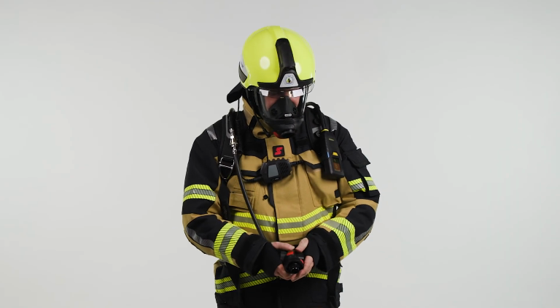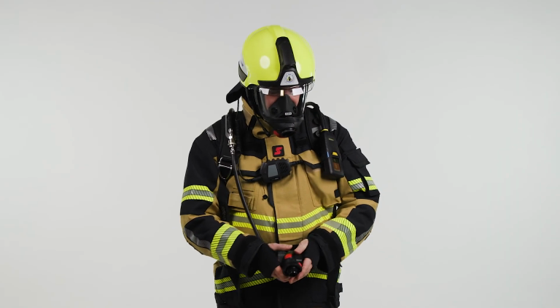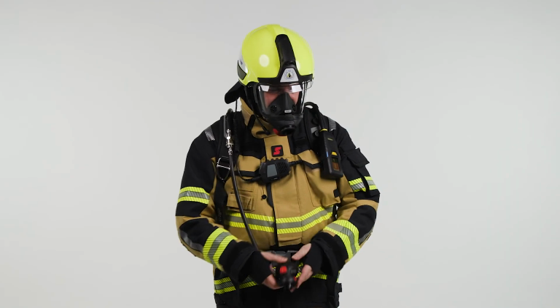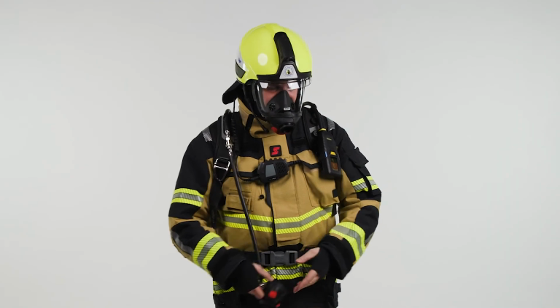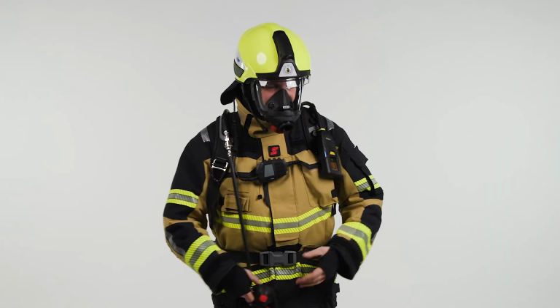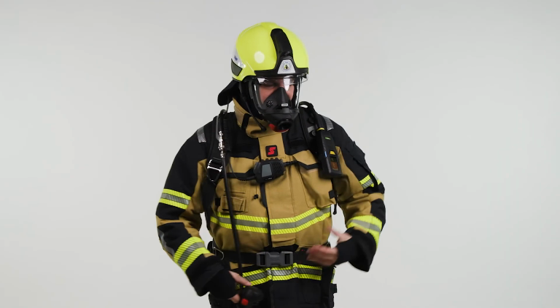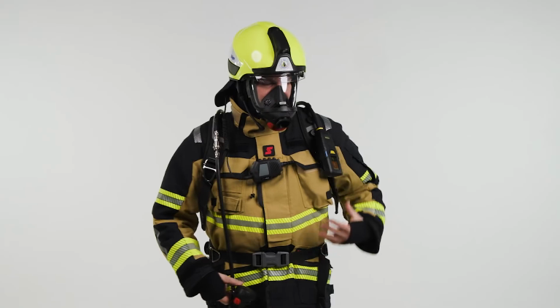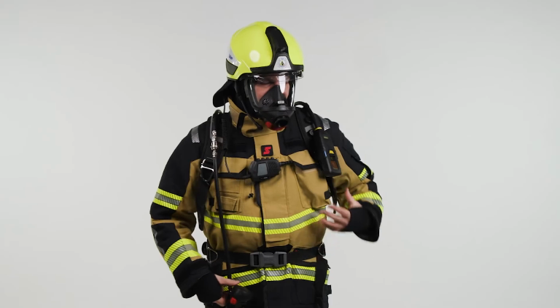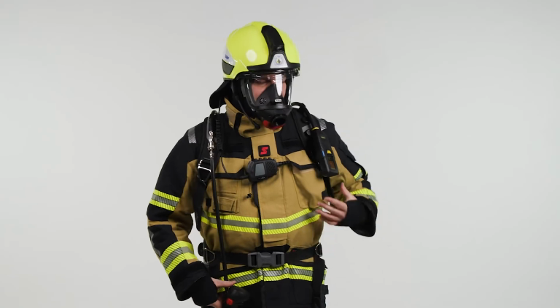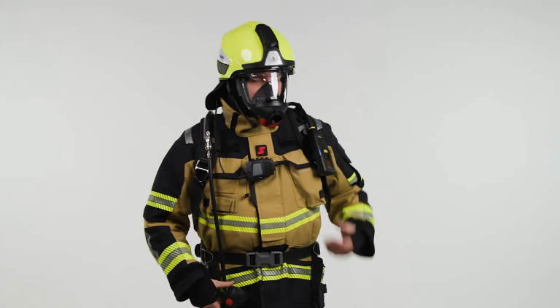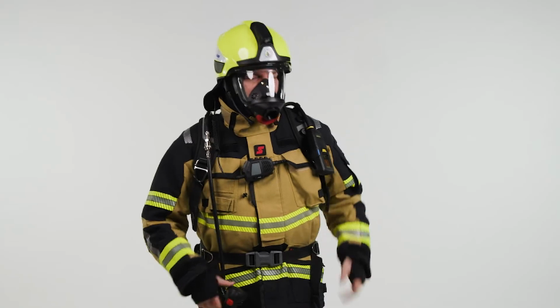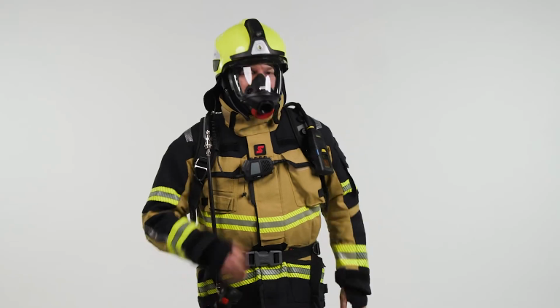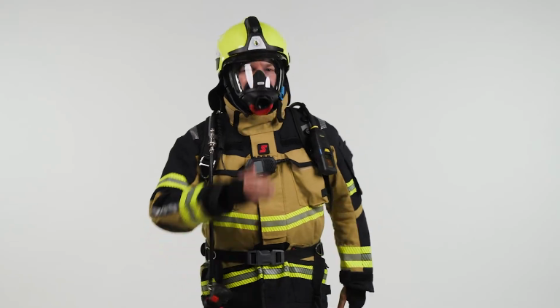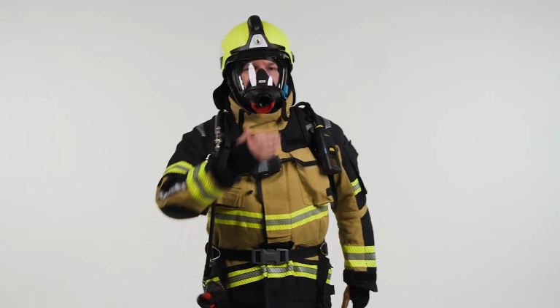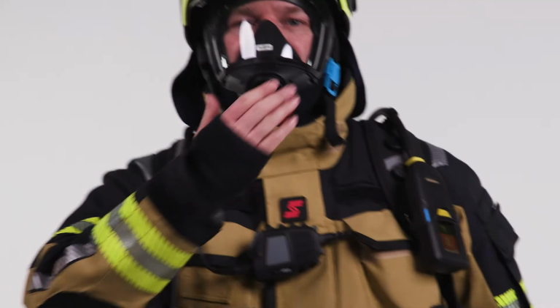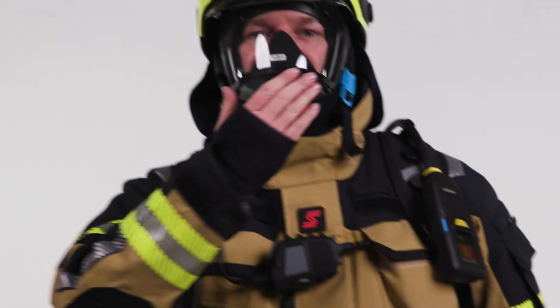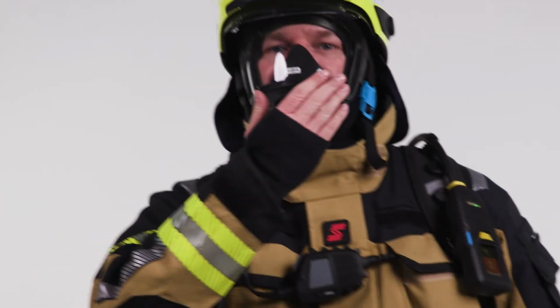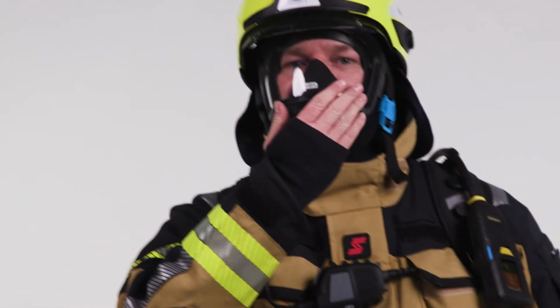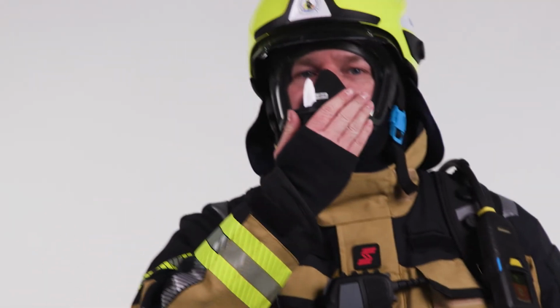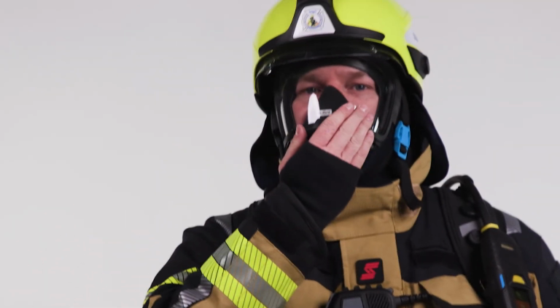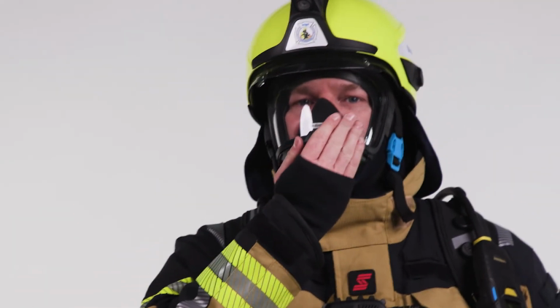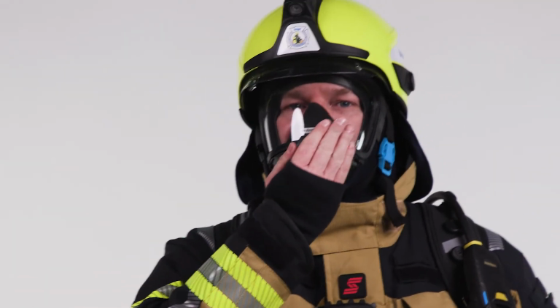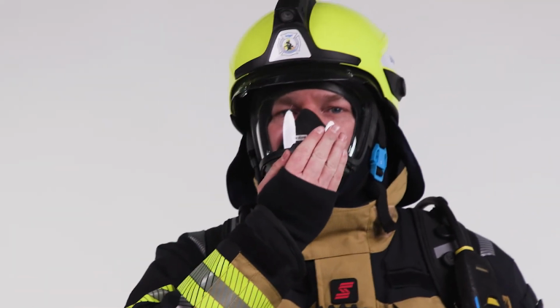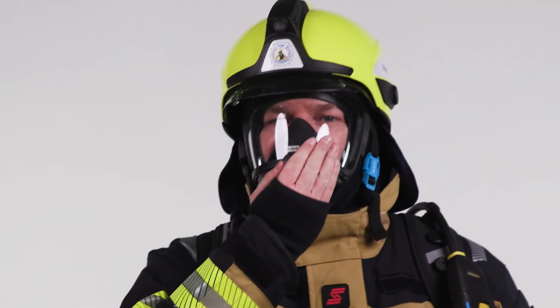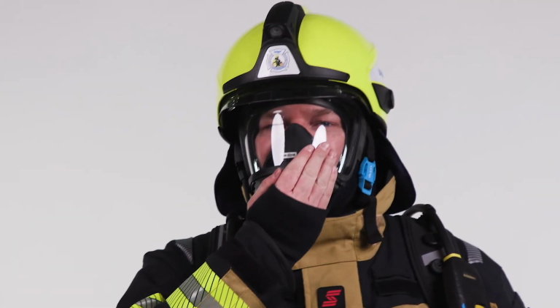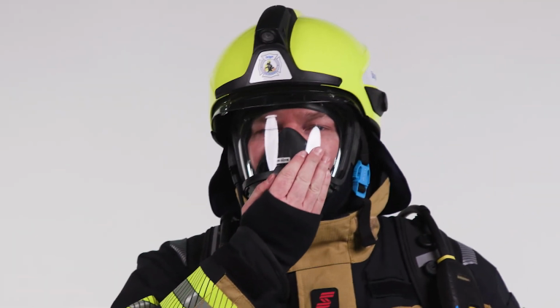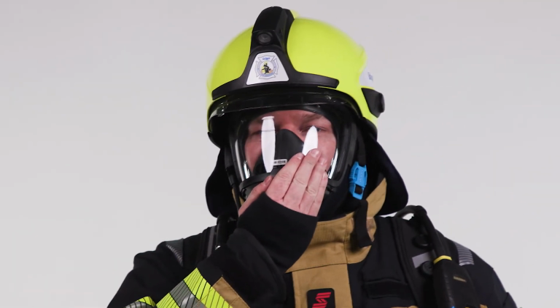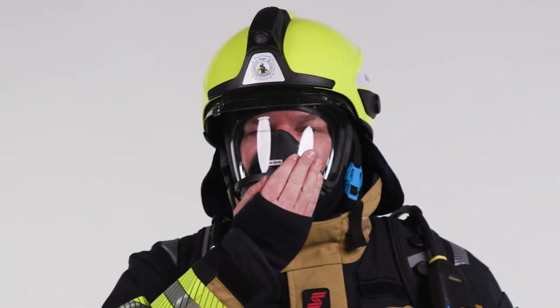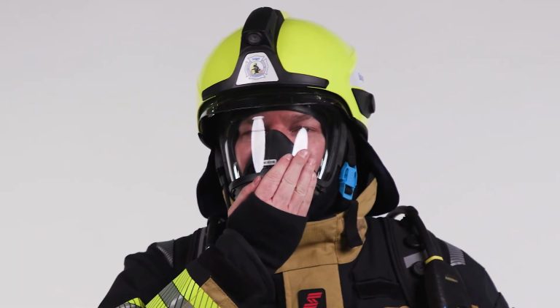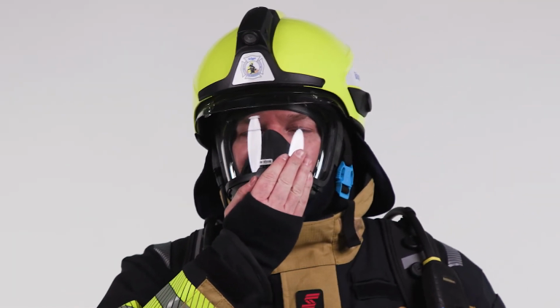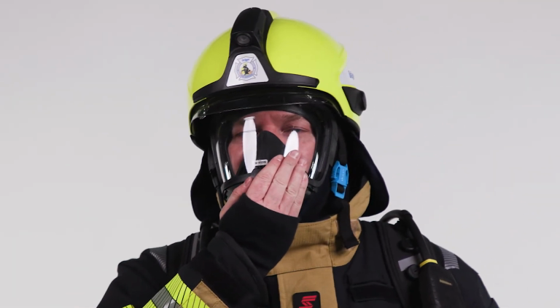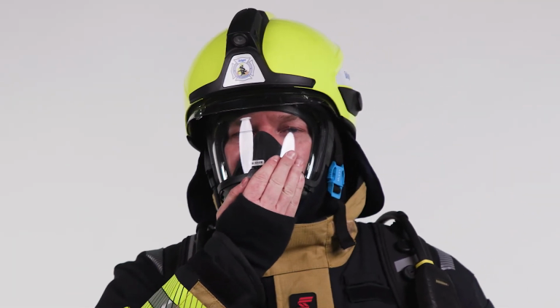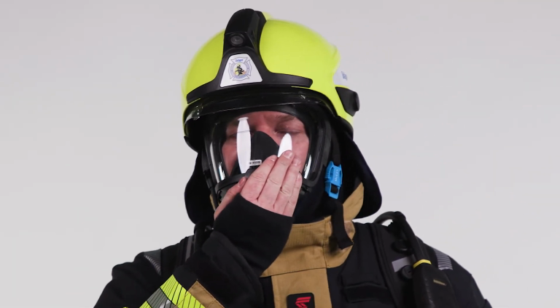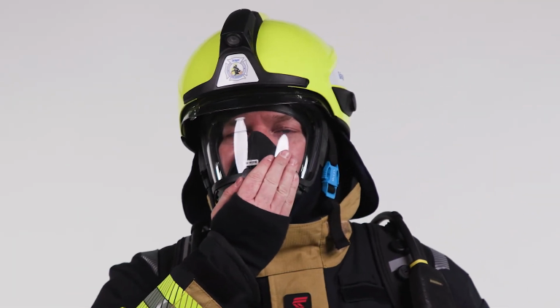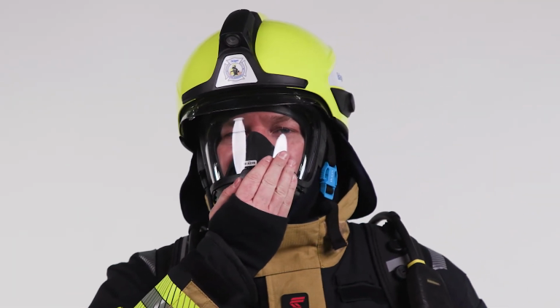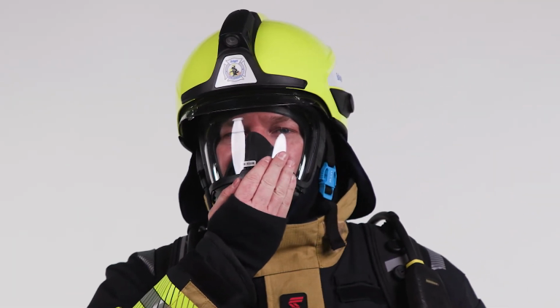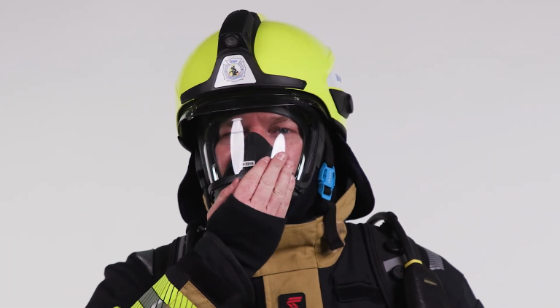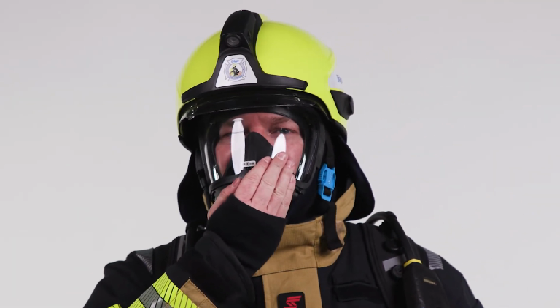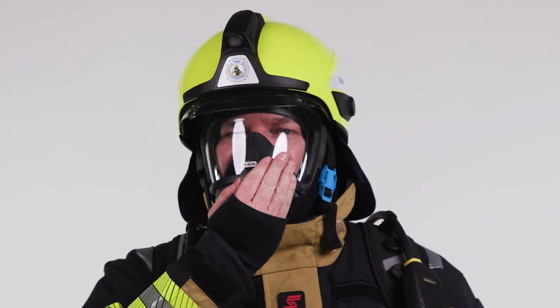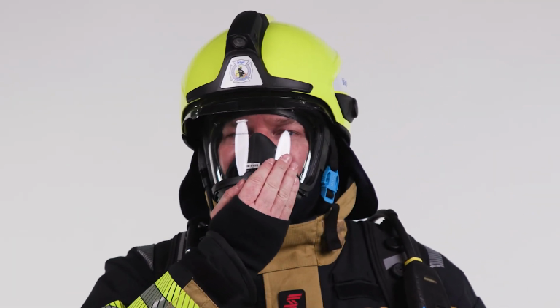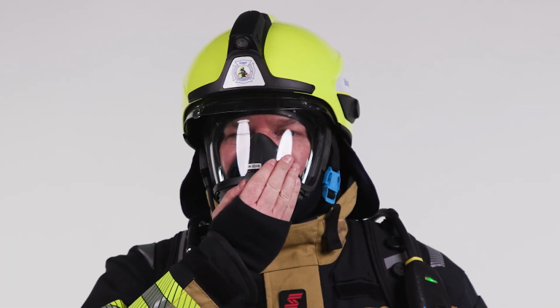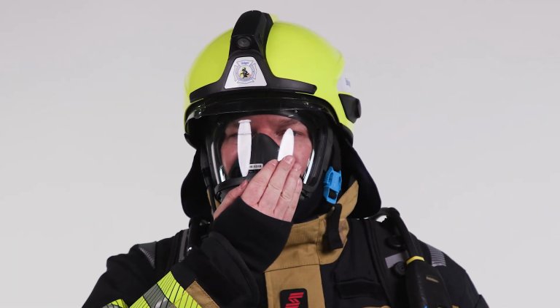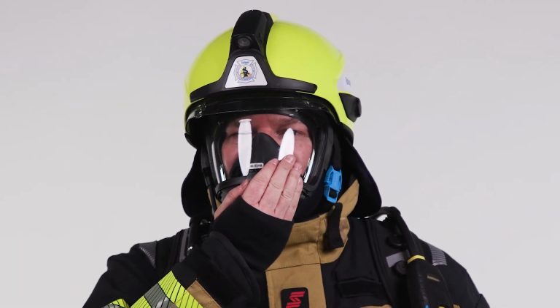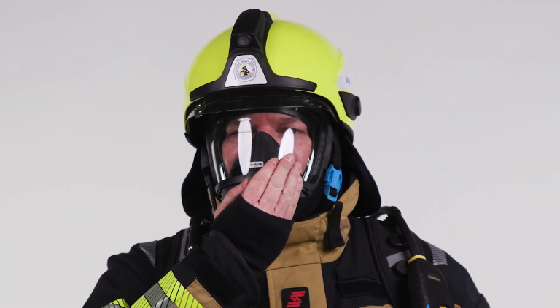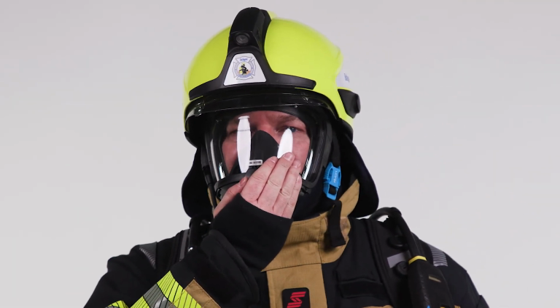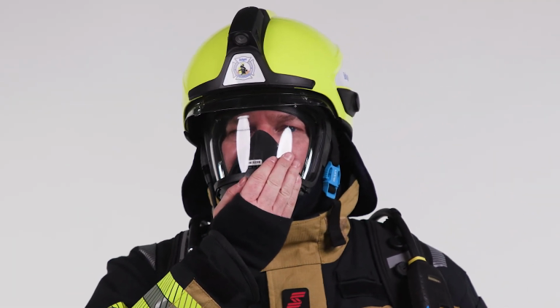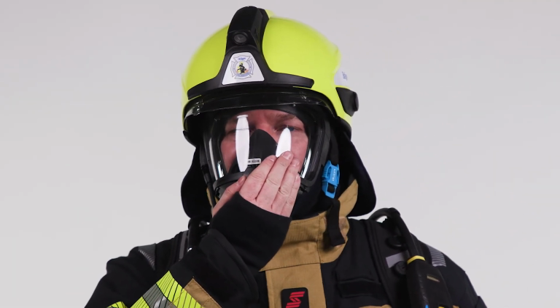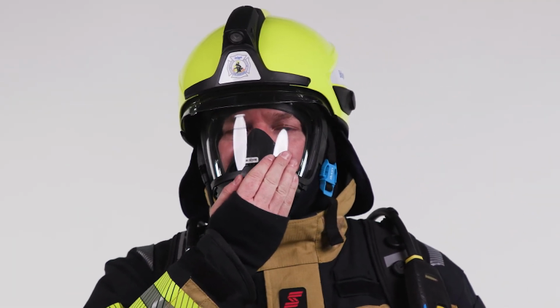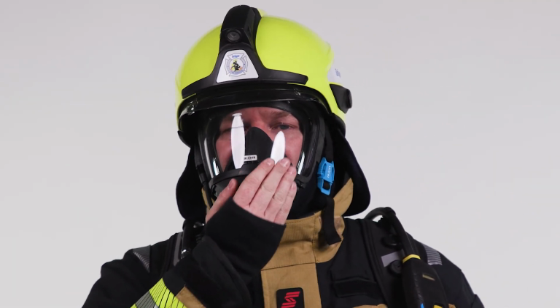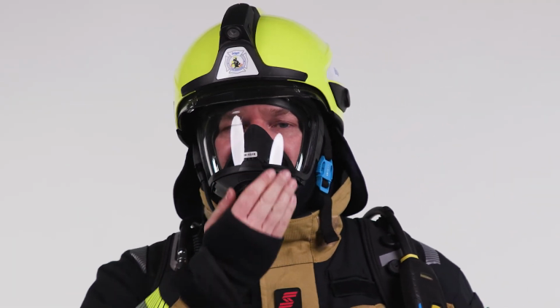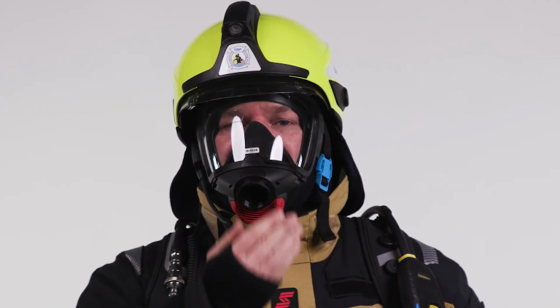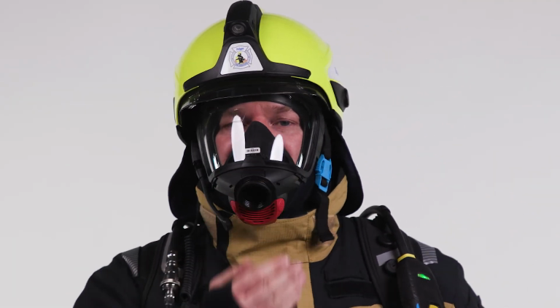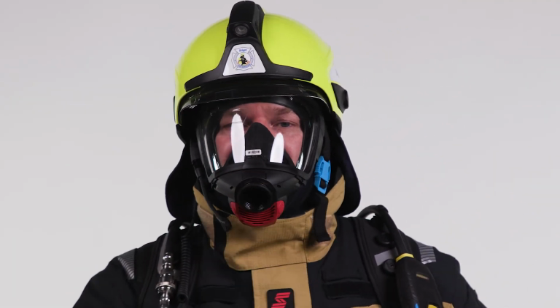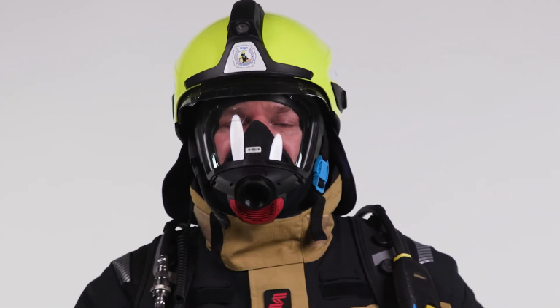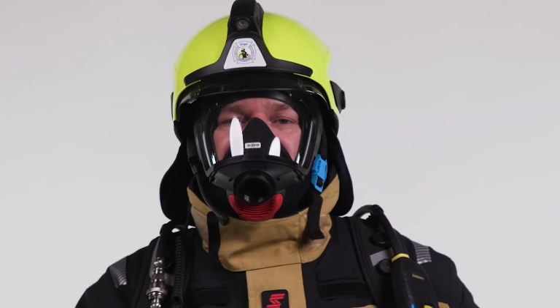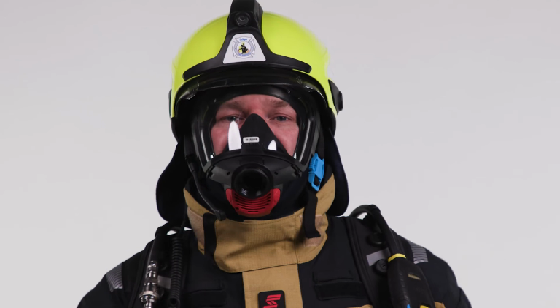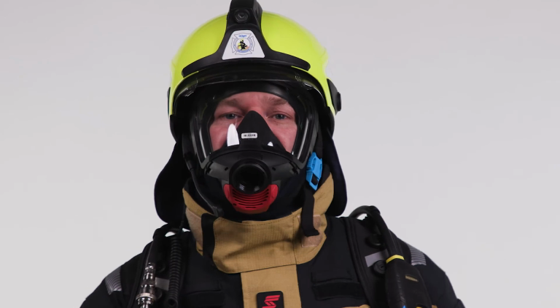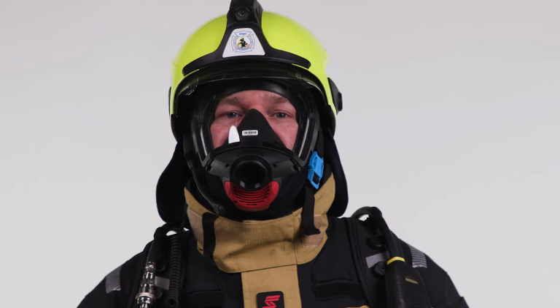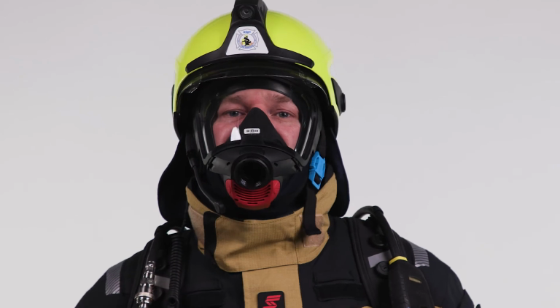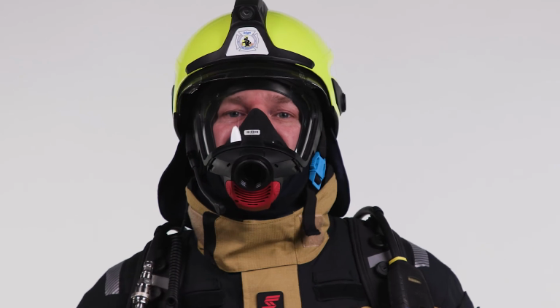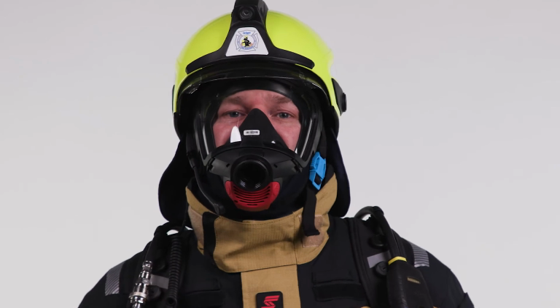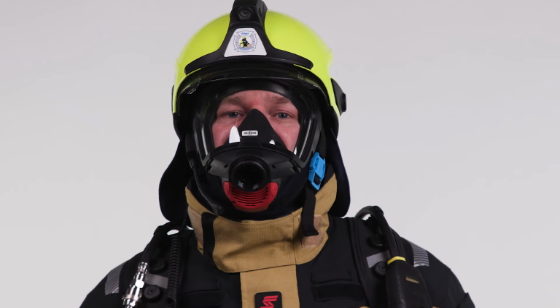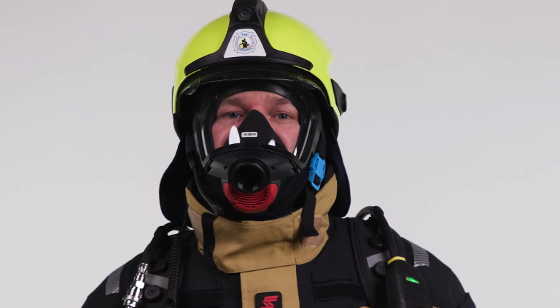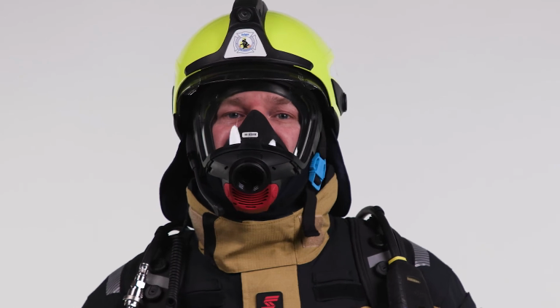Close the front port of the mask with the palm of your hand. Inhale and hold your breath. A negative pressure should persist.